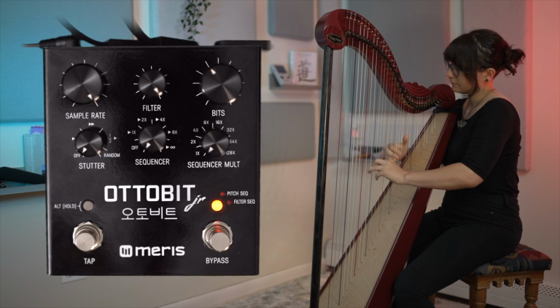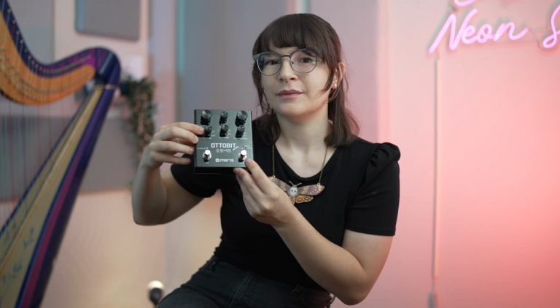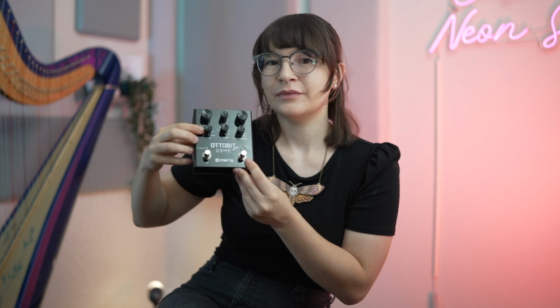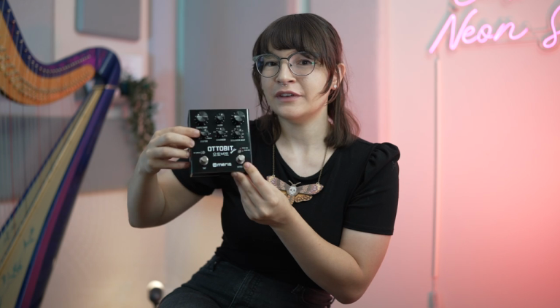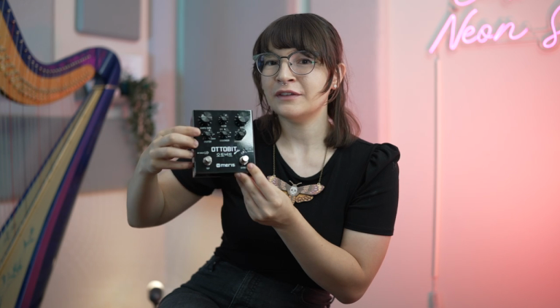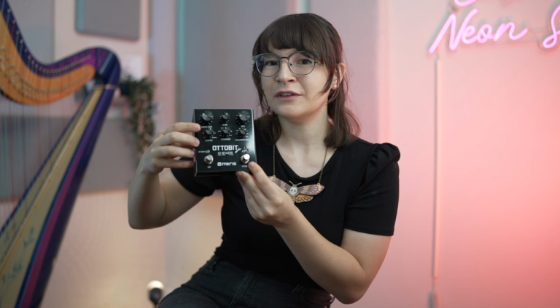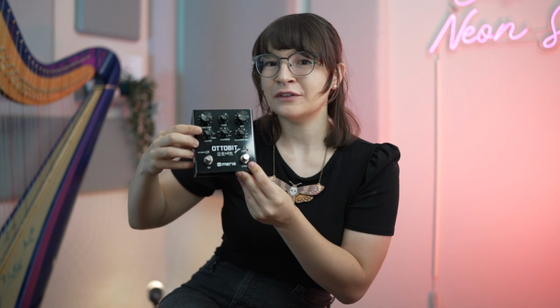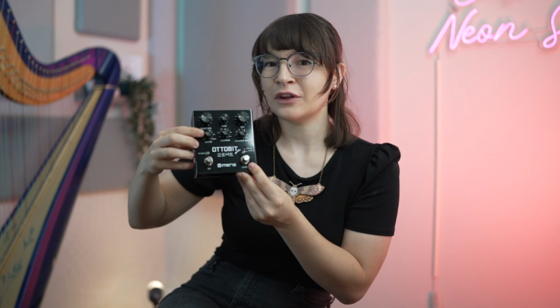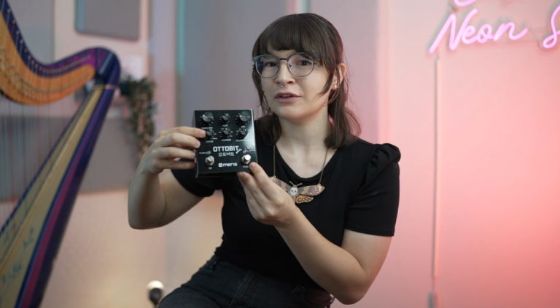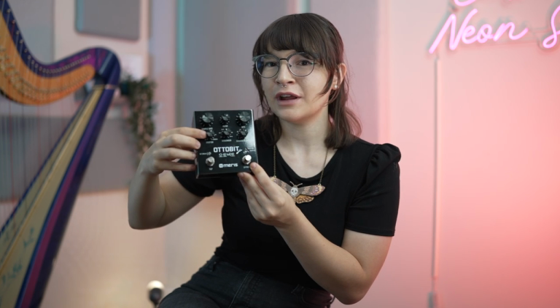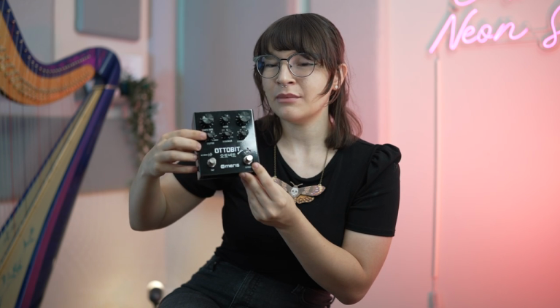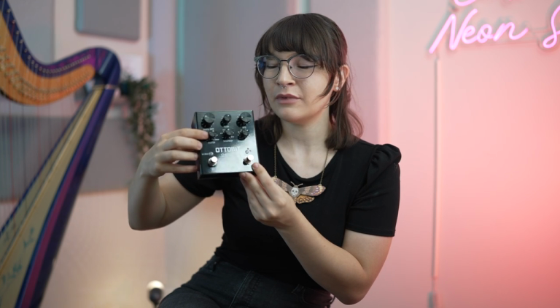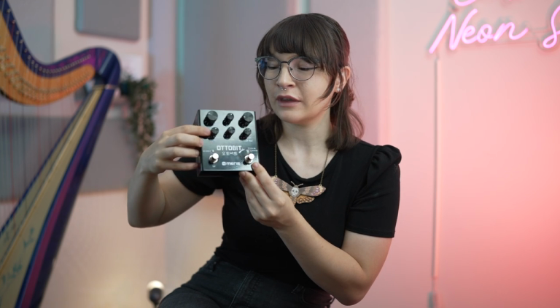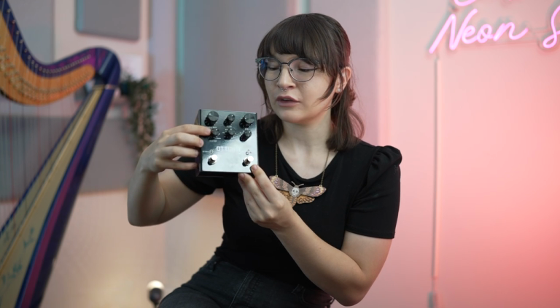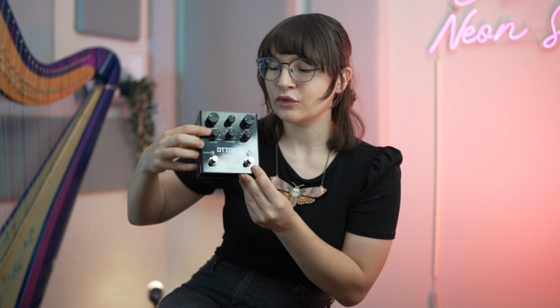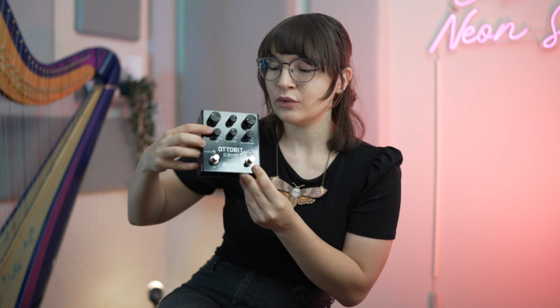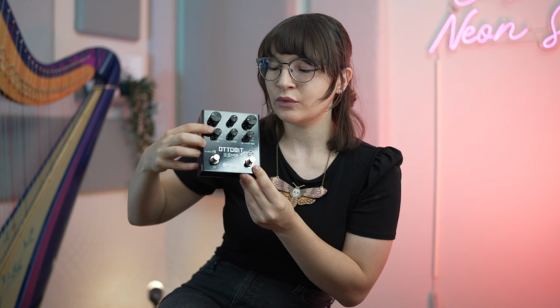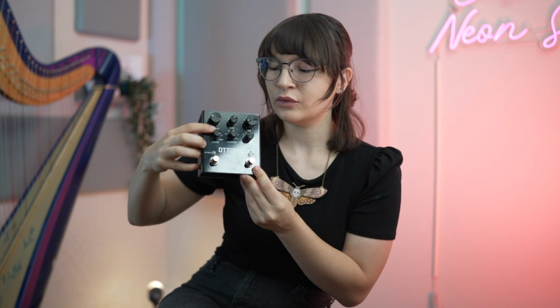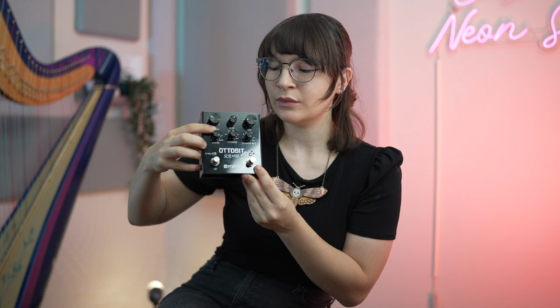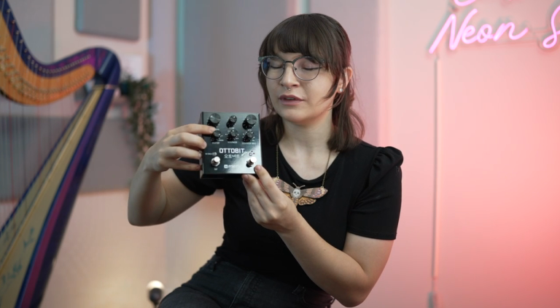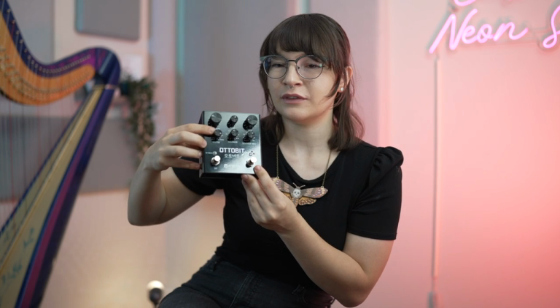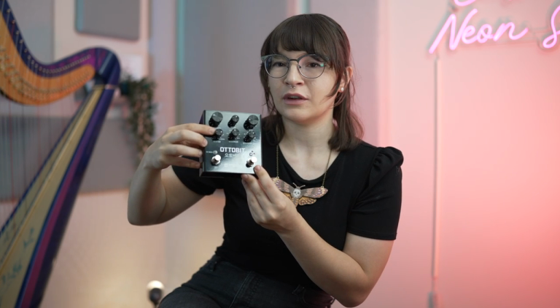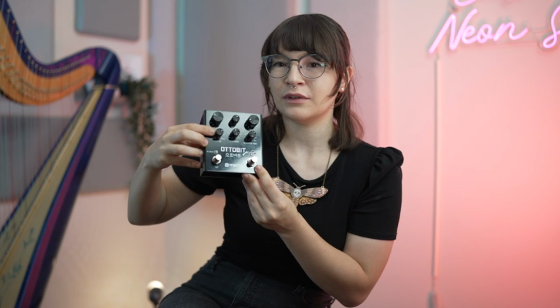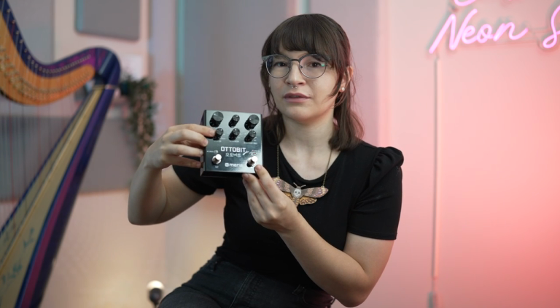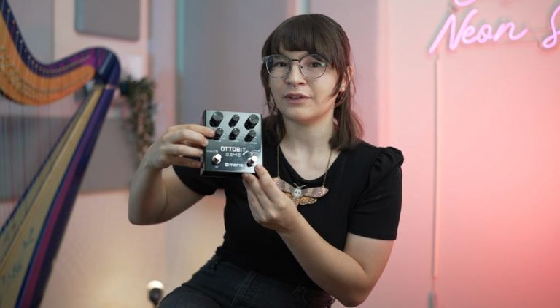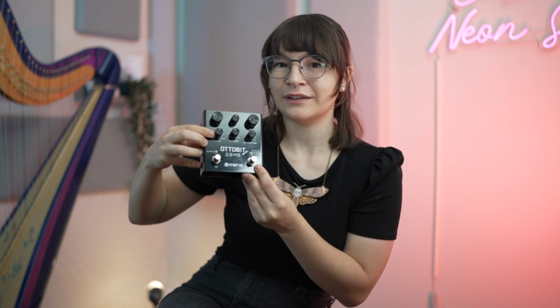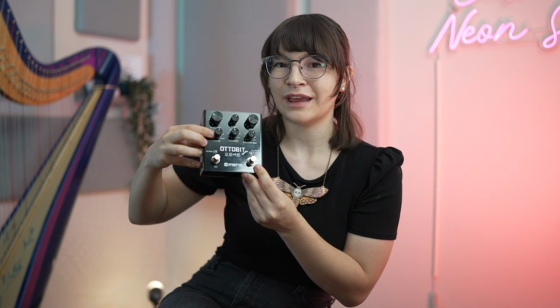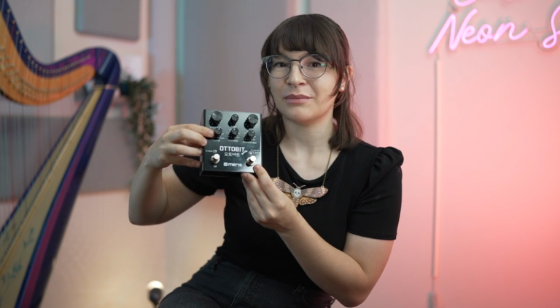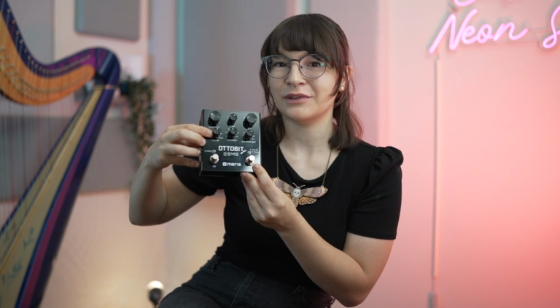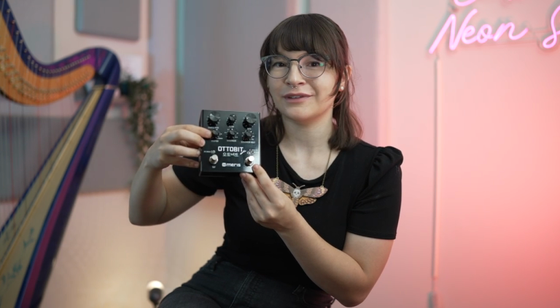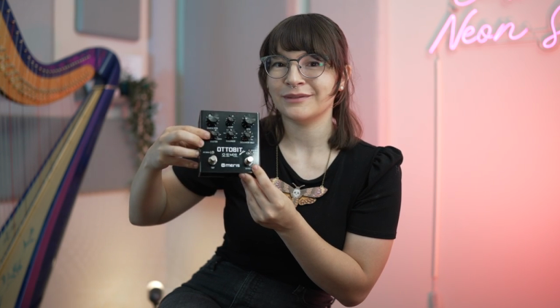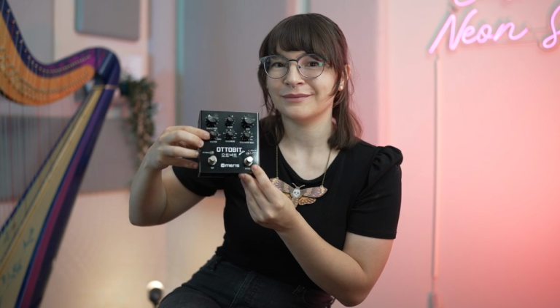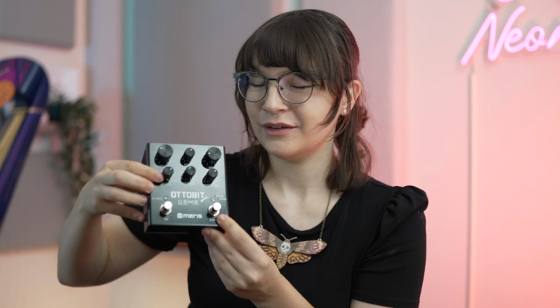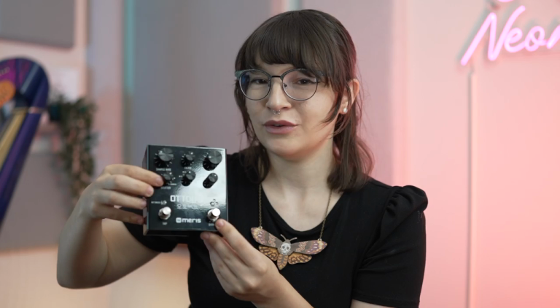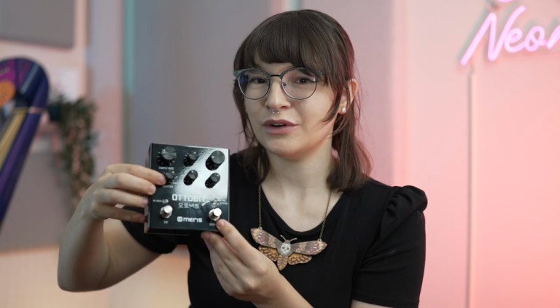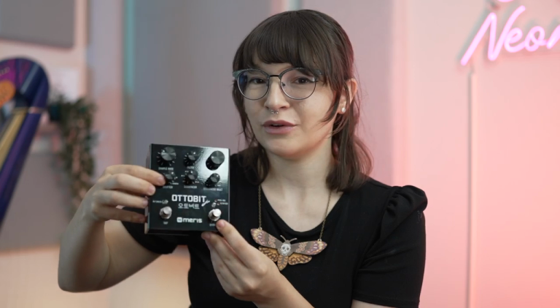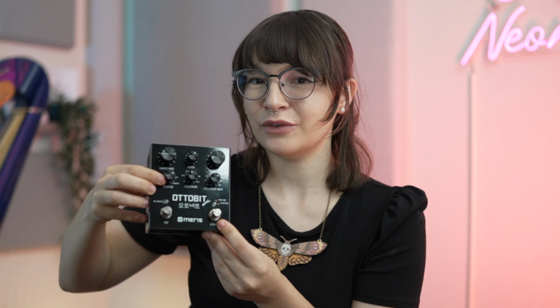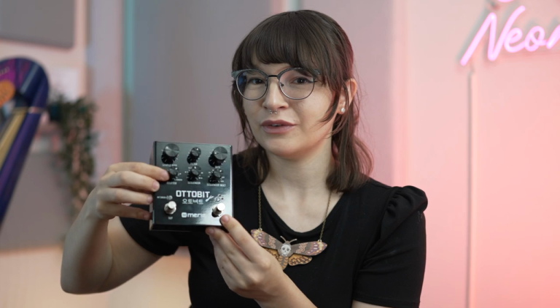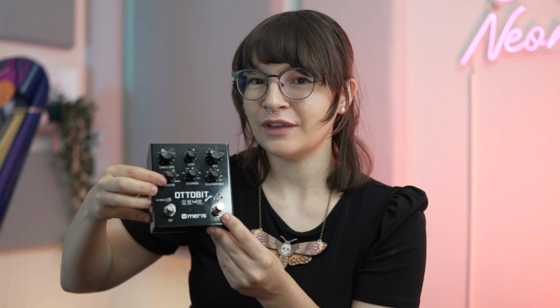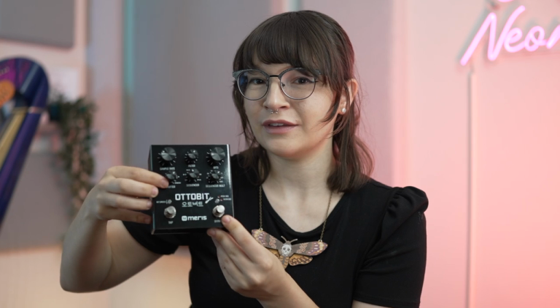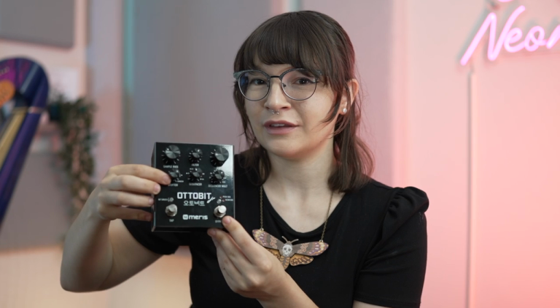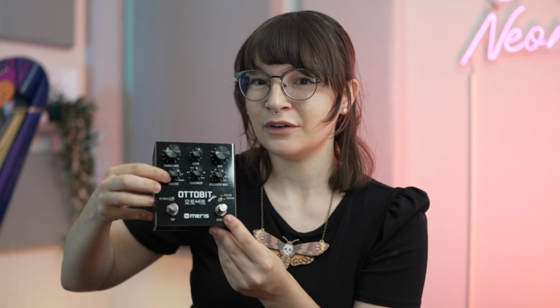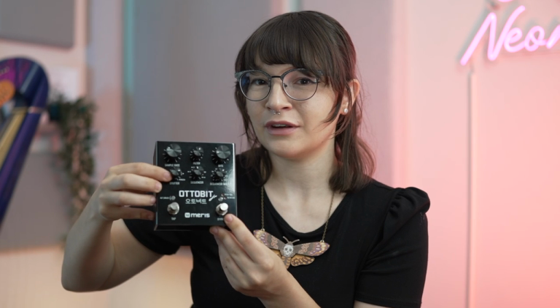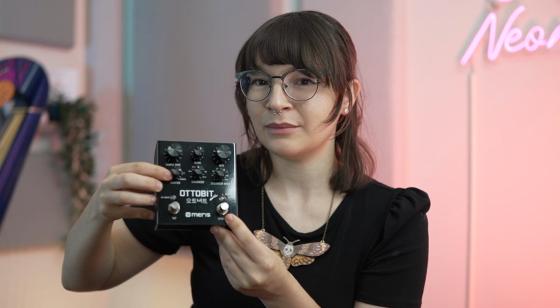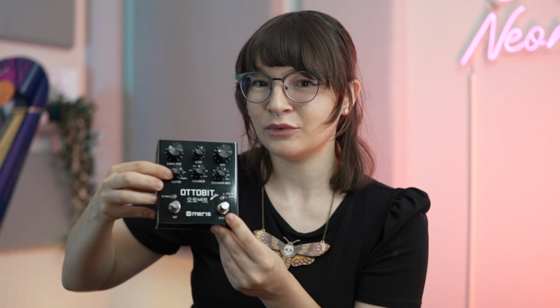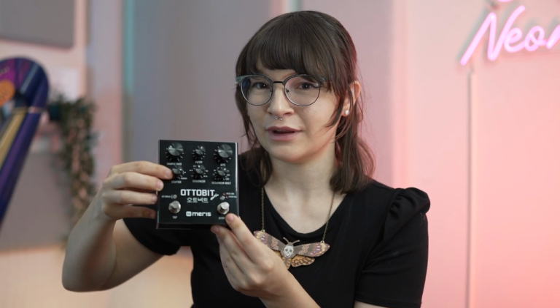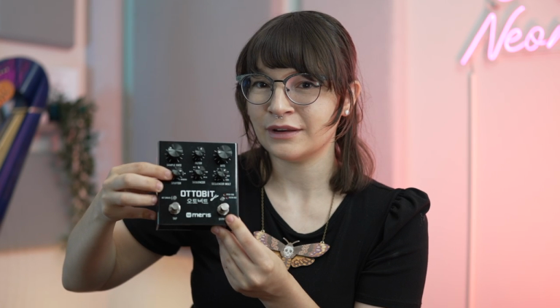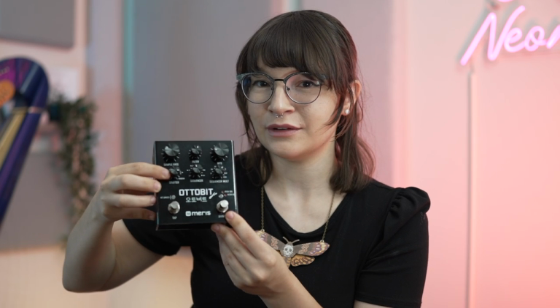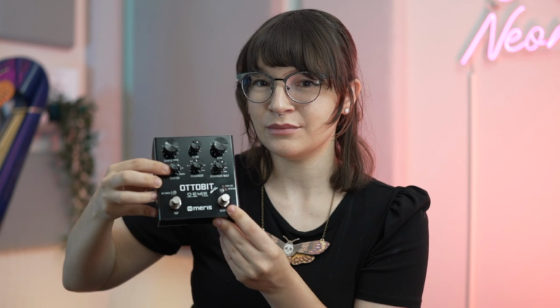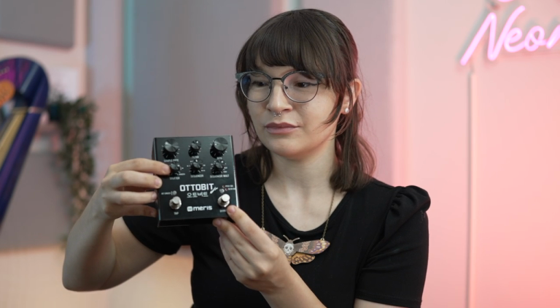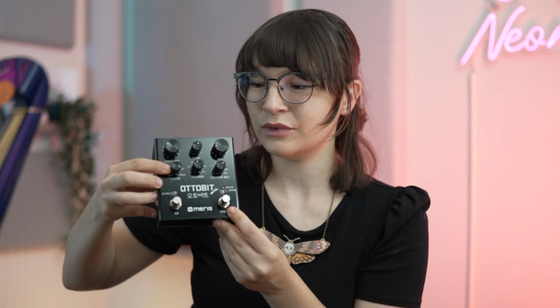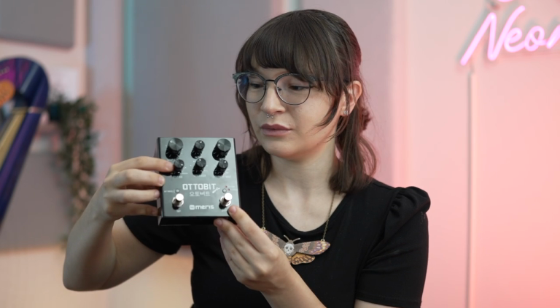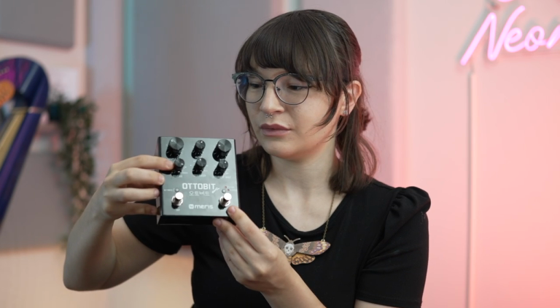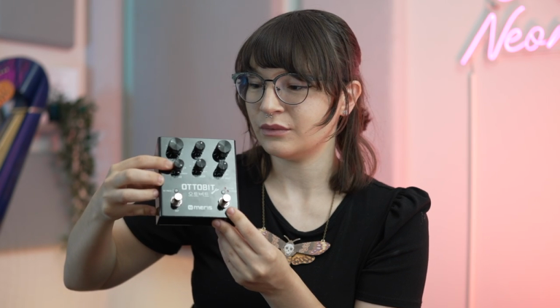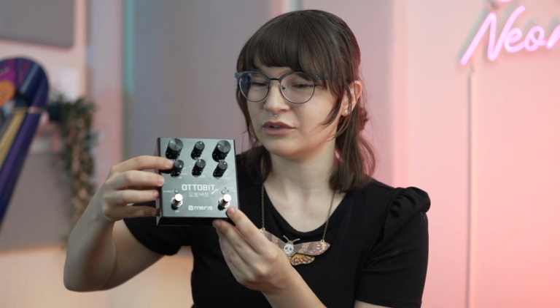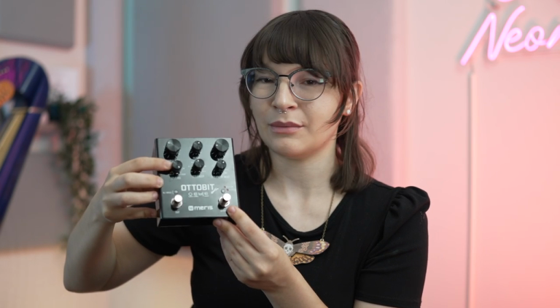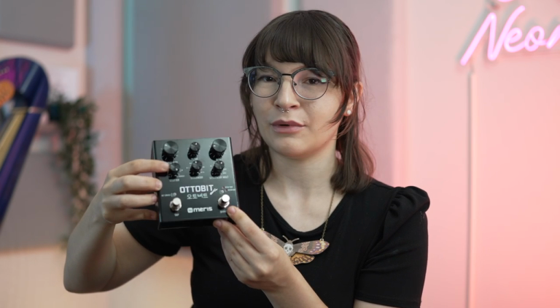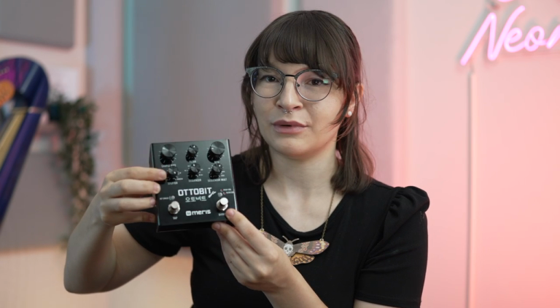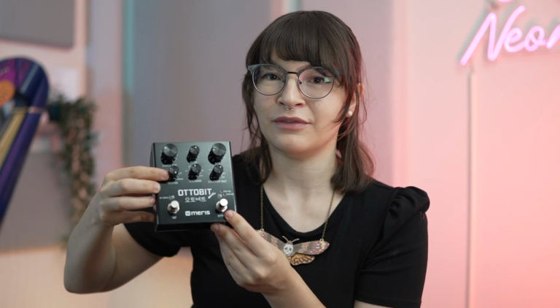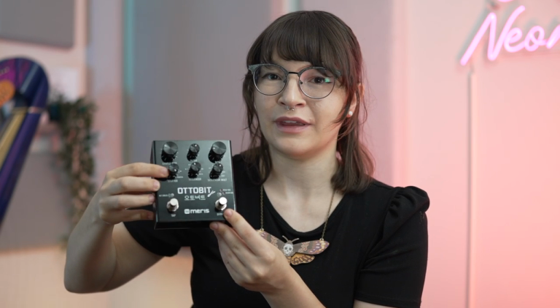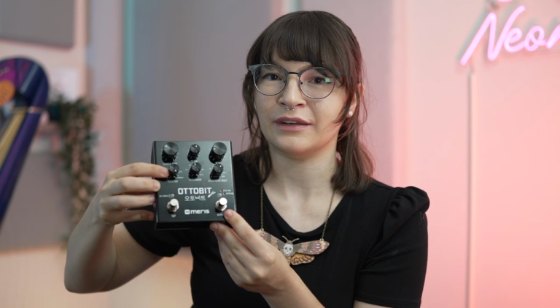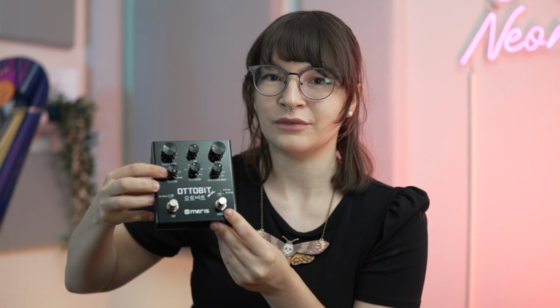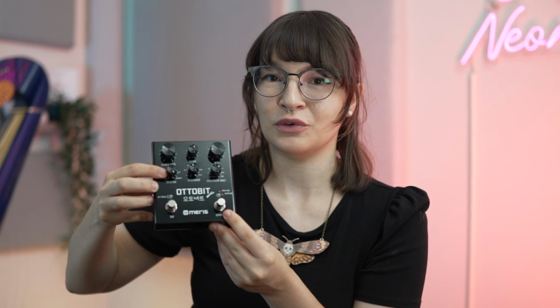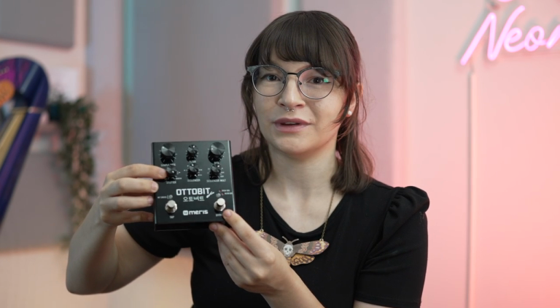This is the stutter knob that controls when the stuttering effect happens. You can also set the stutter knob to random, which I'm a big fan of doing.